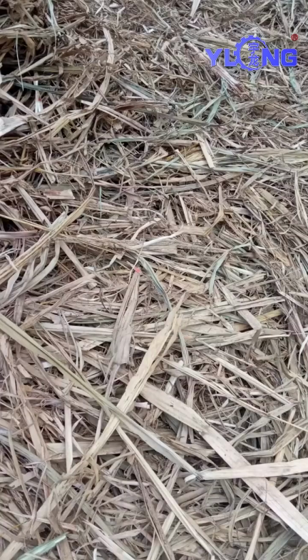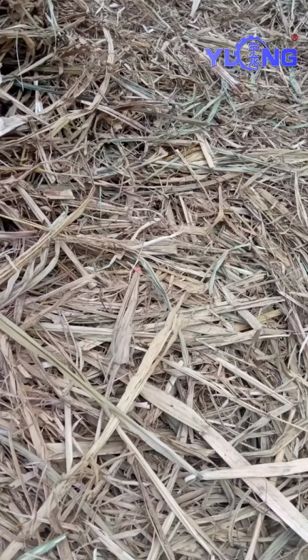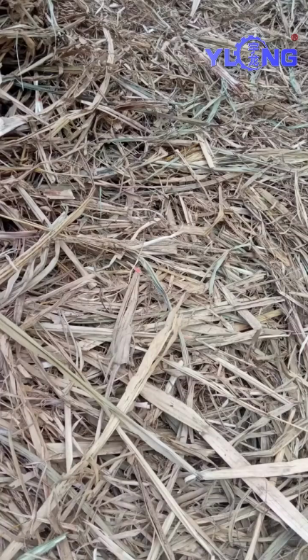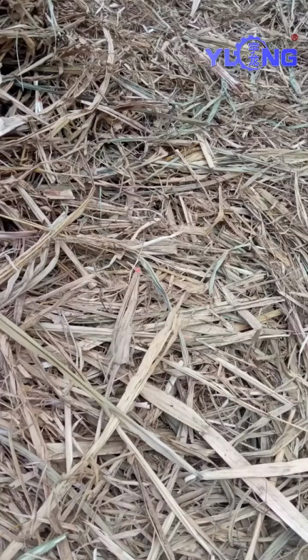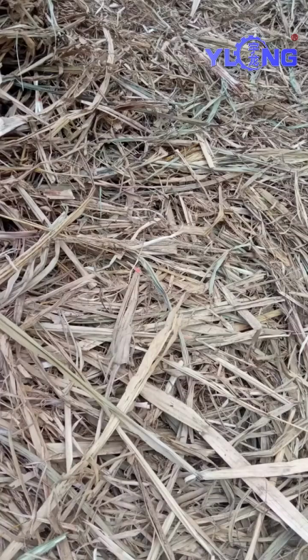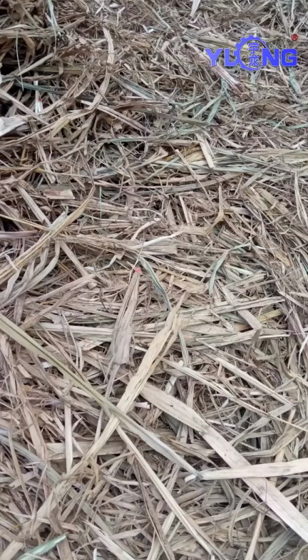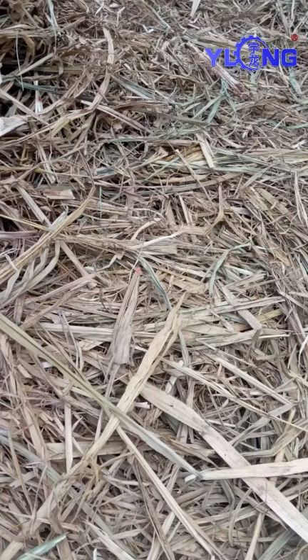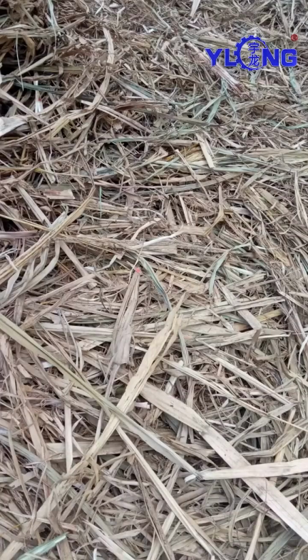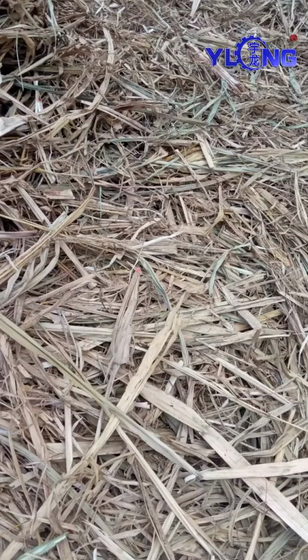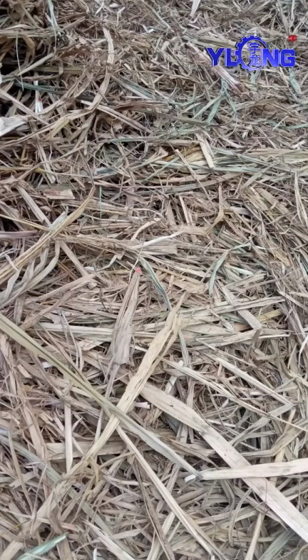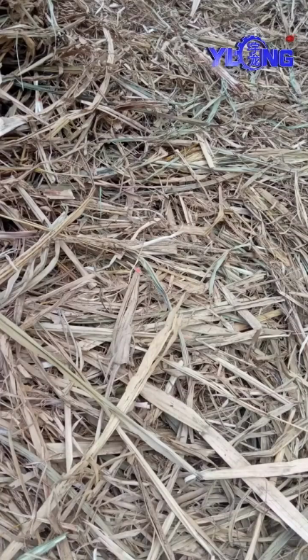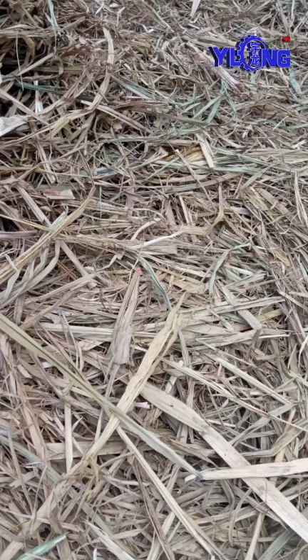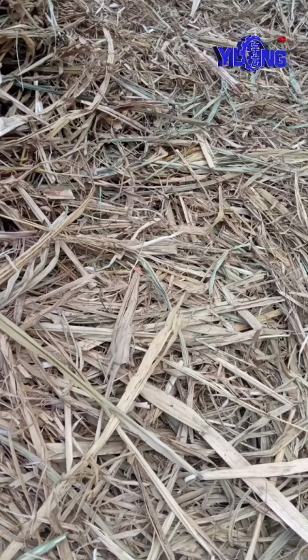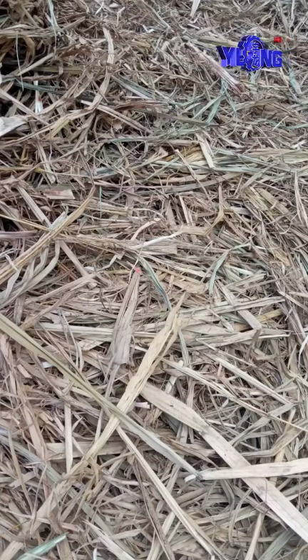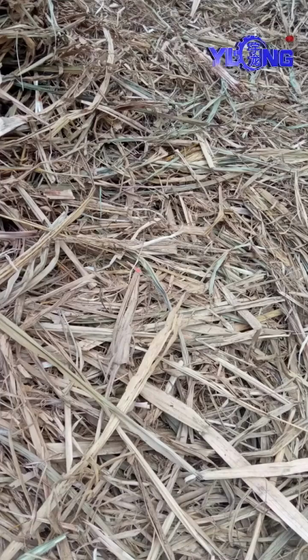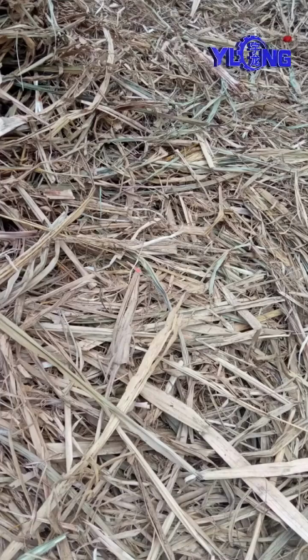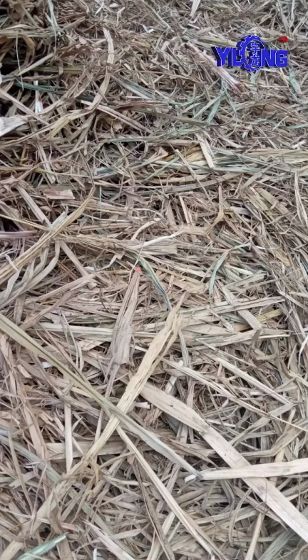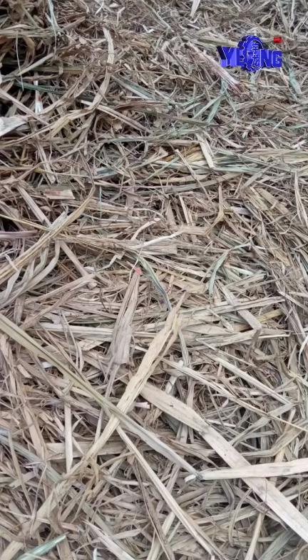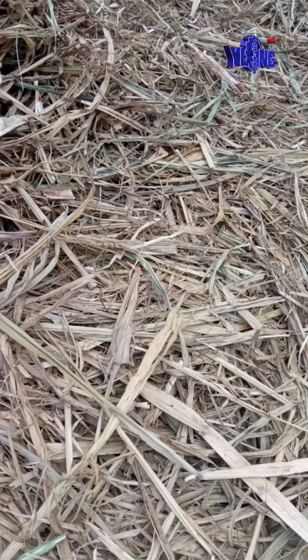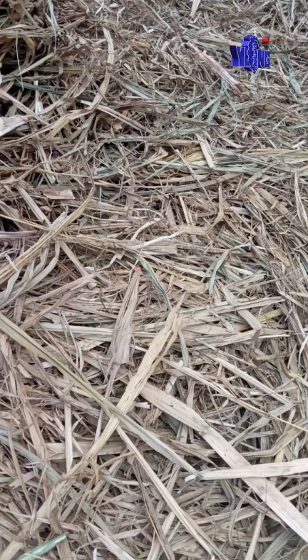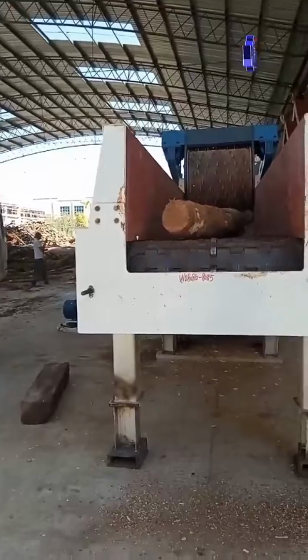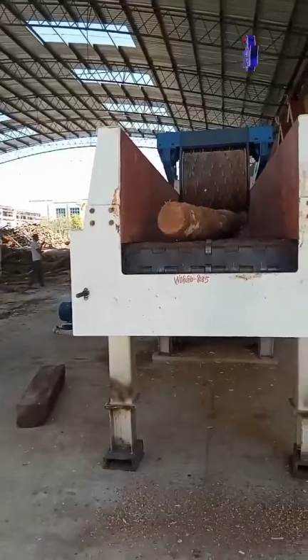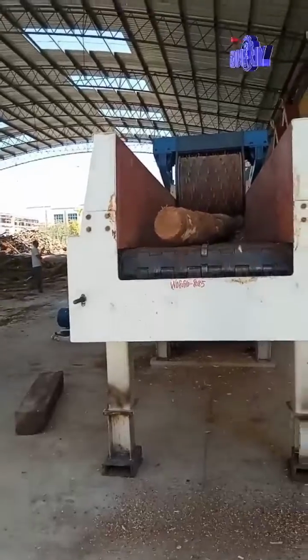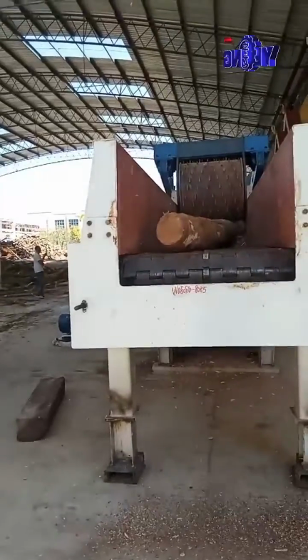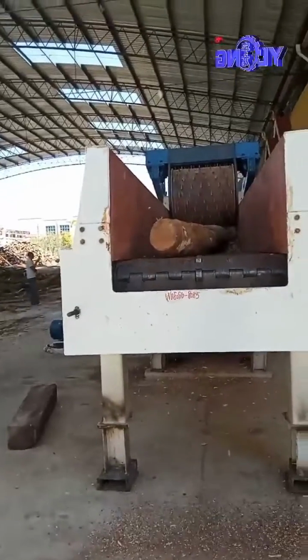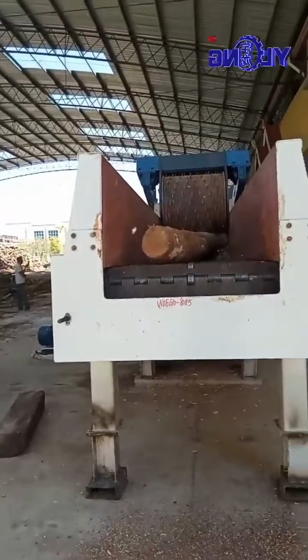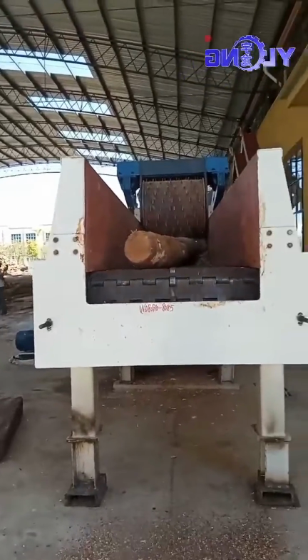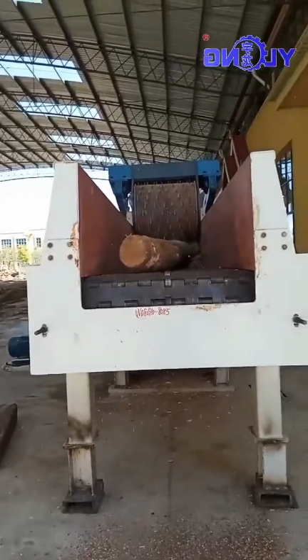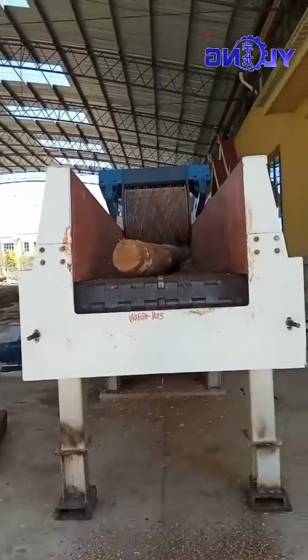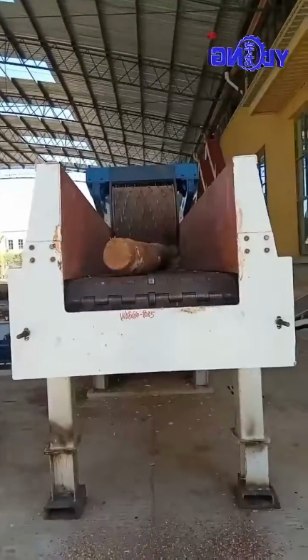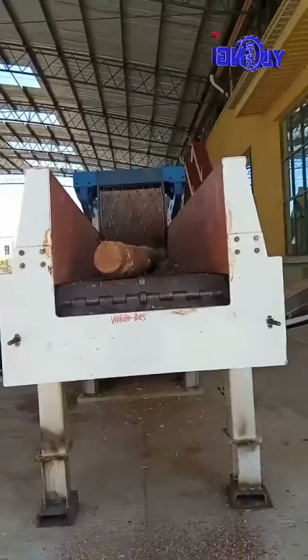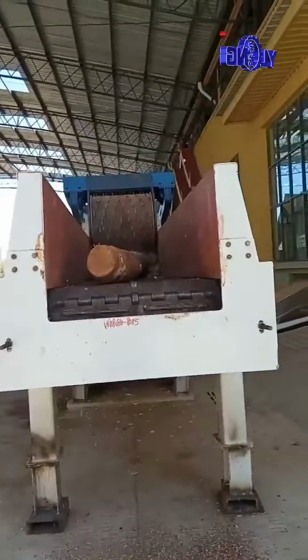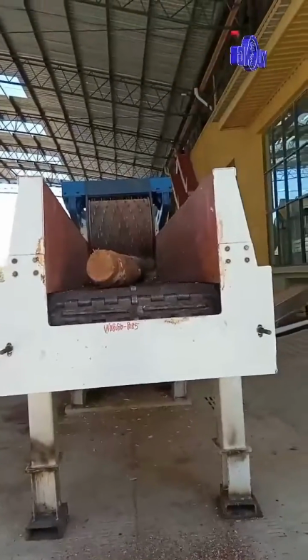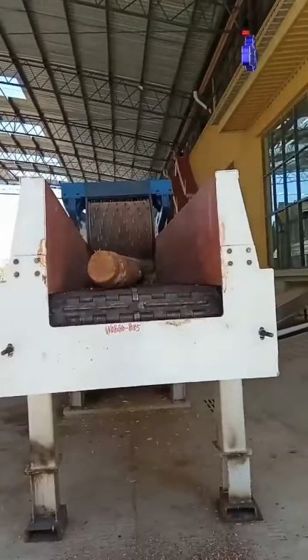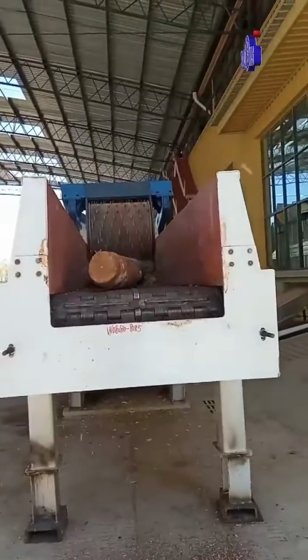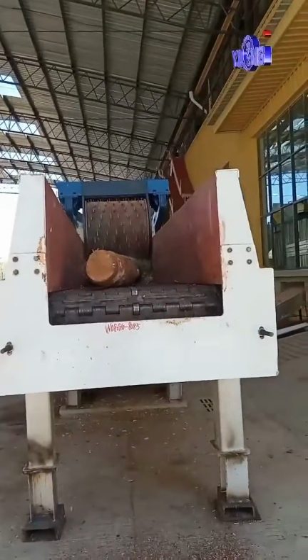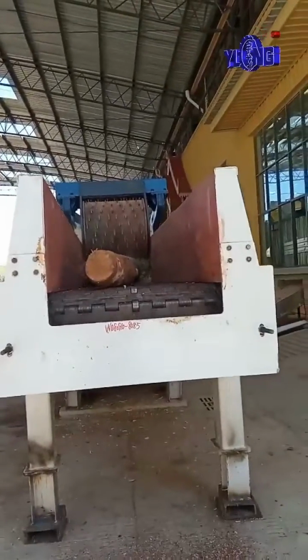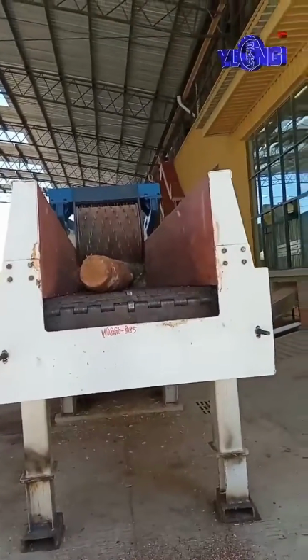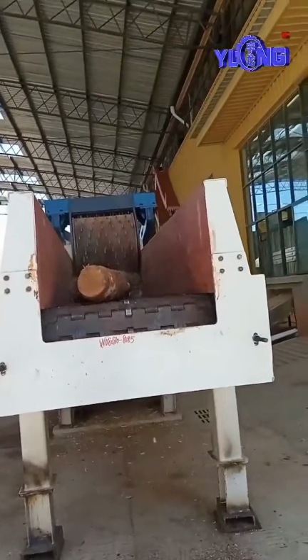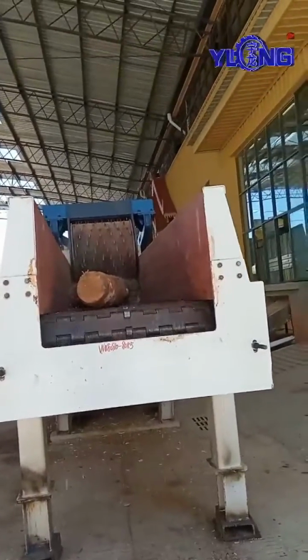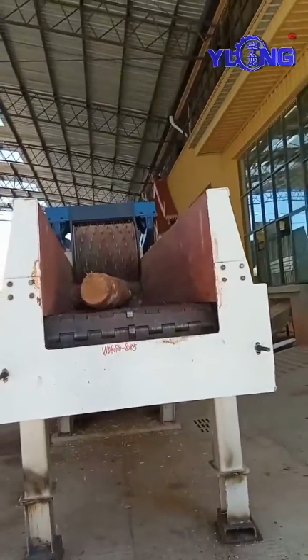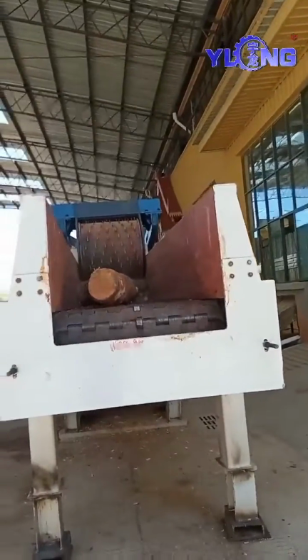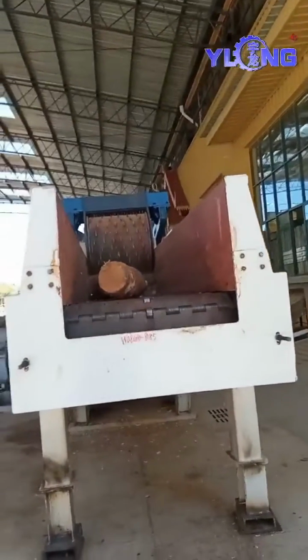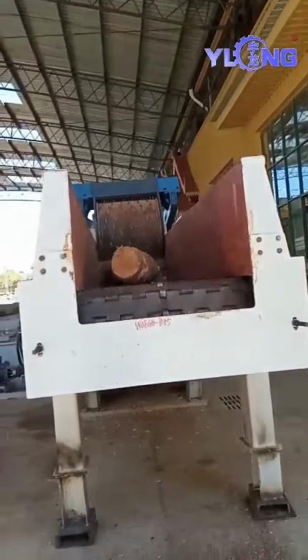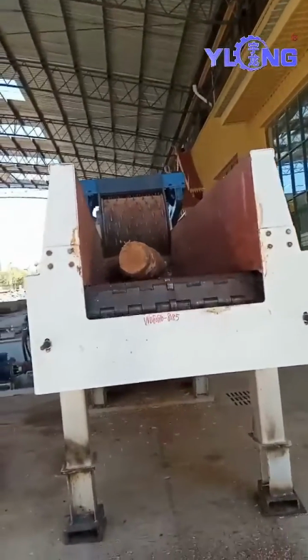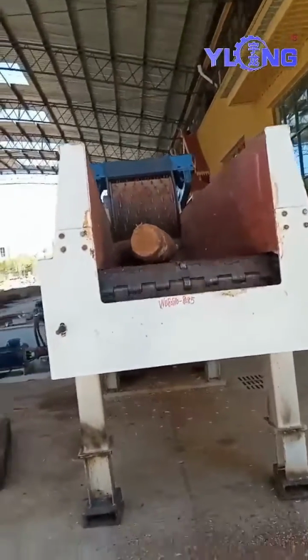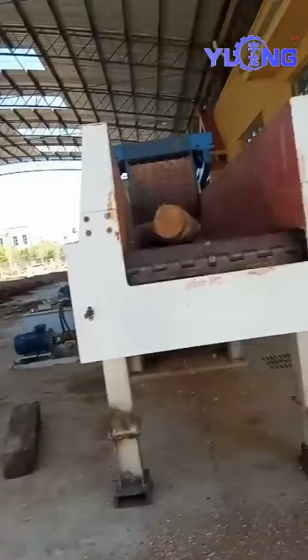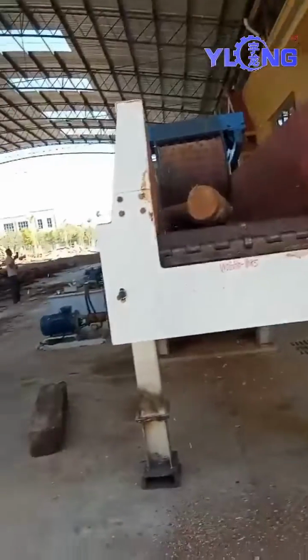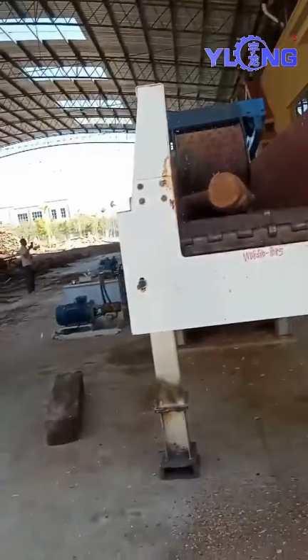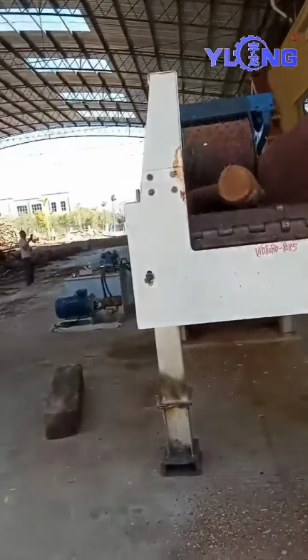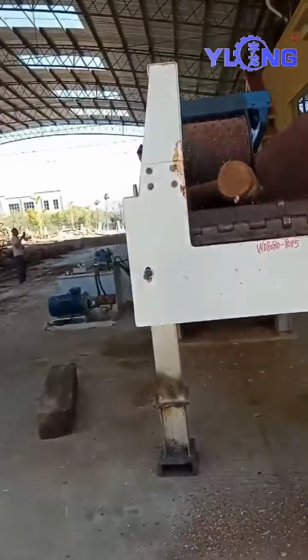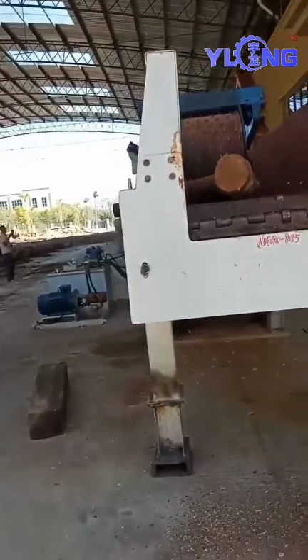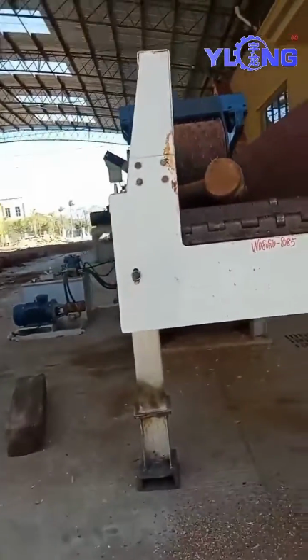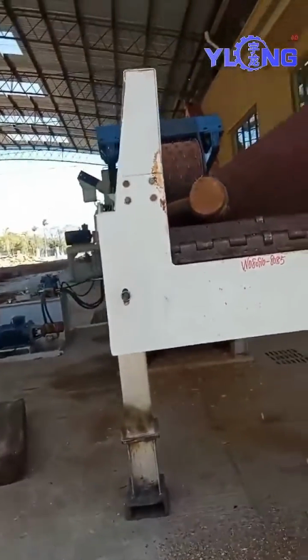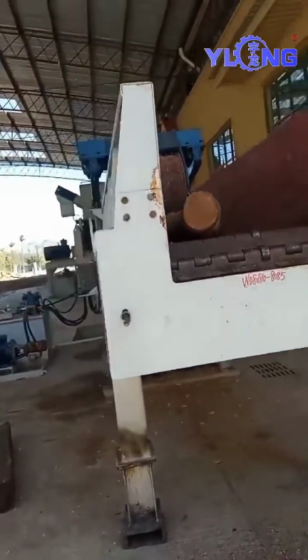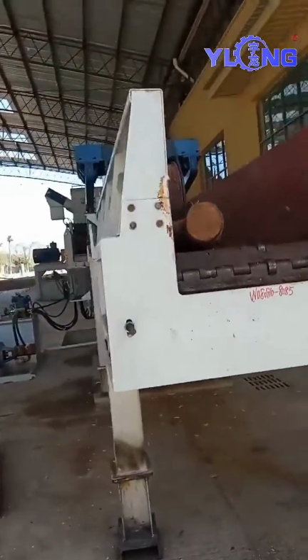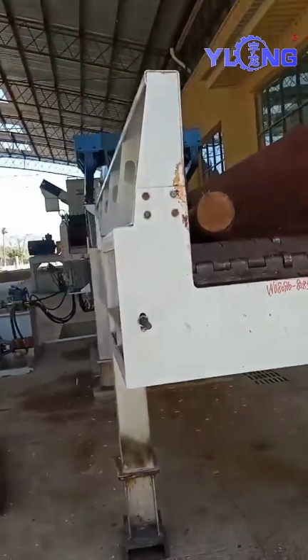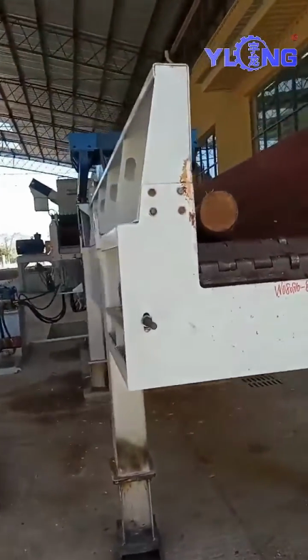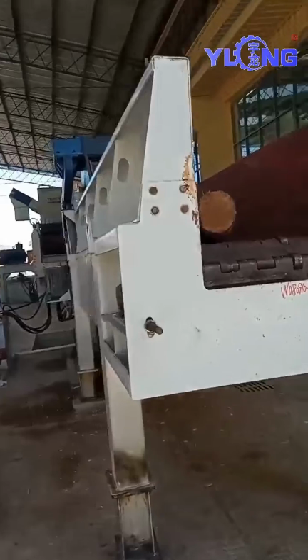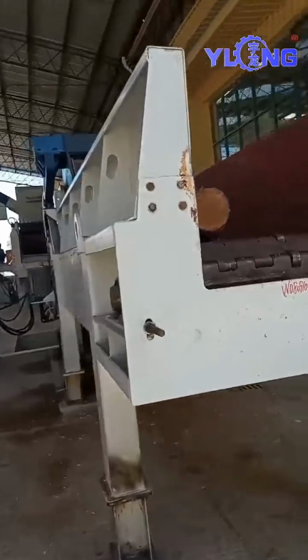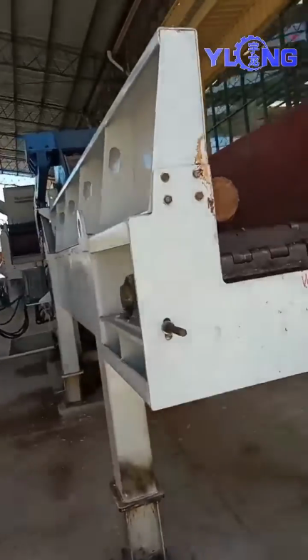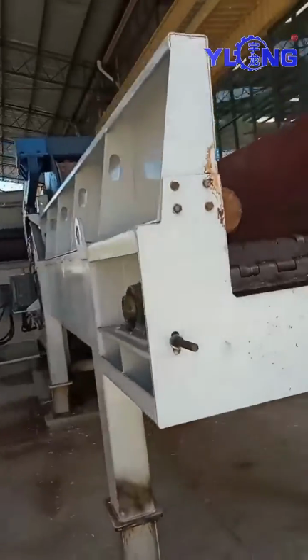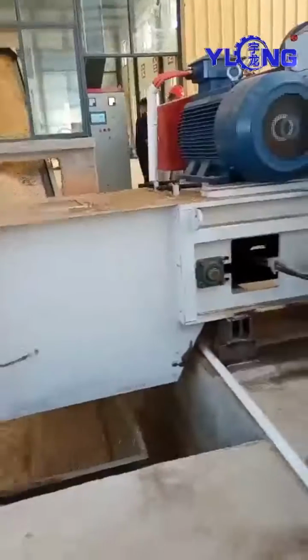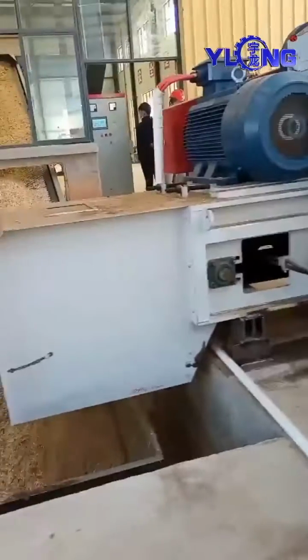This is the raw material: sugarcane leaves. This is the T-Rex wood chipper, which can break whole logs into small wood chips.